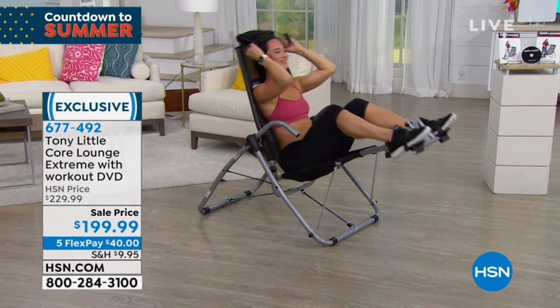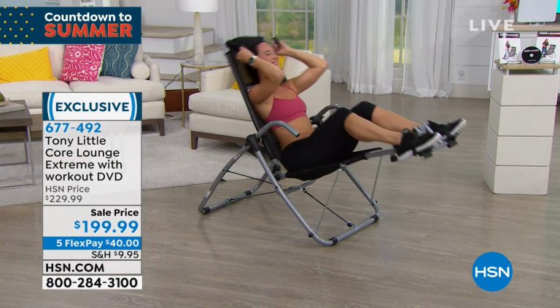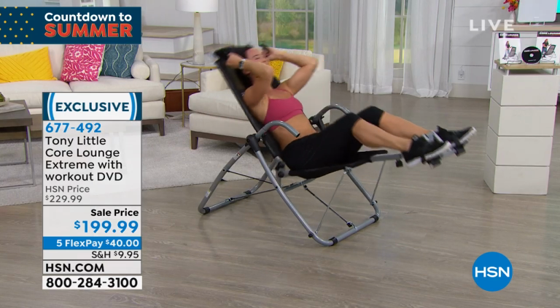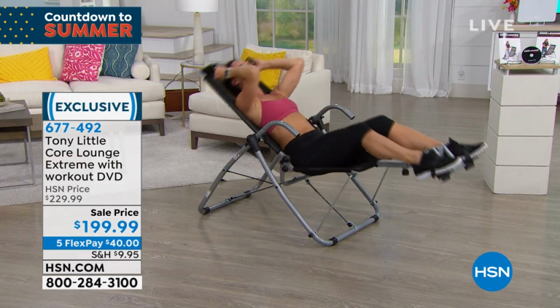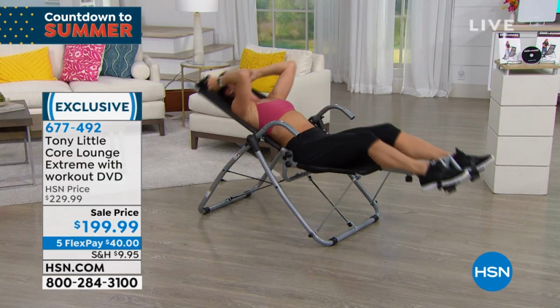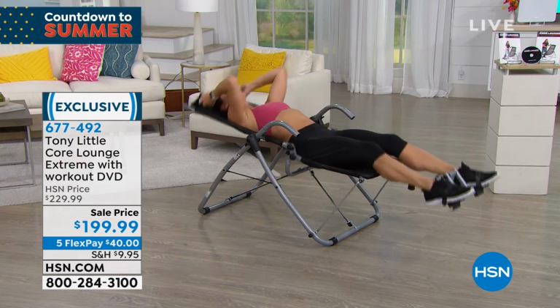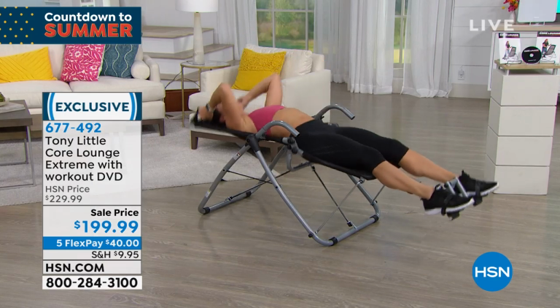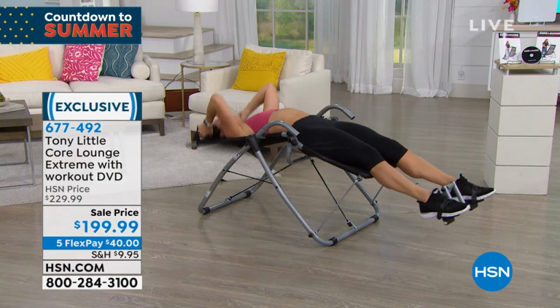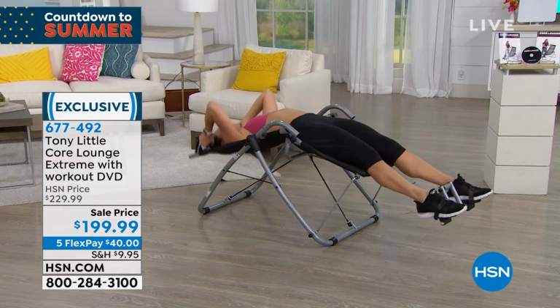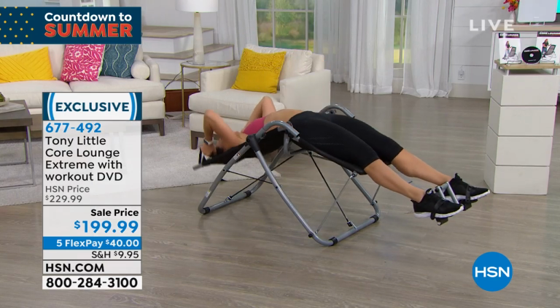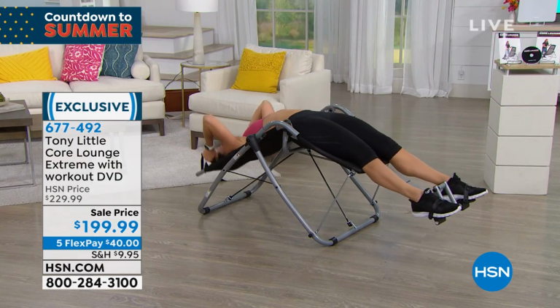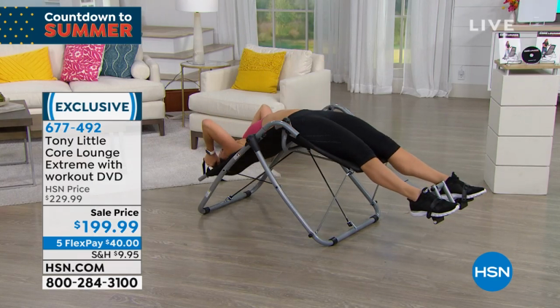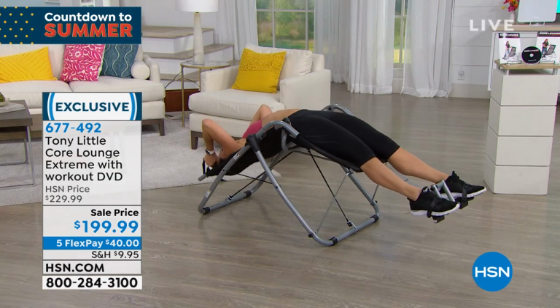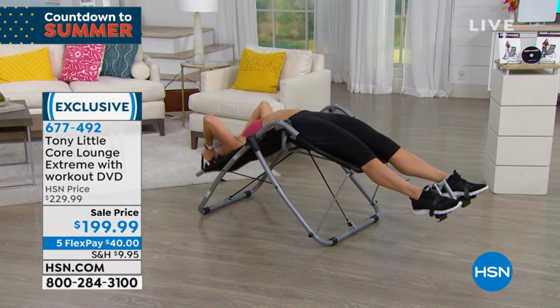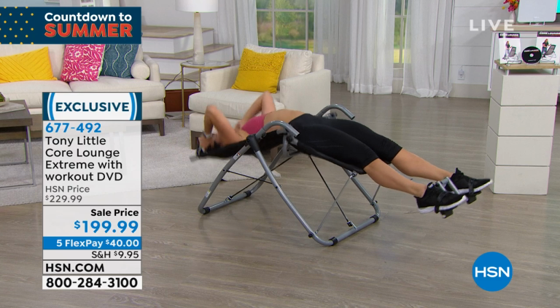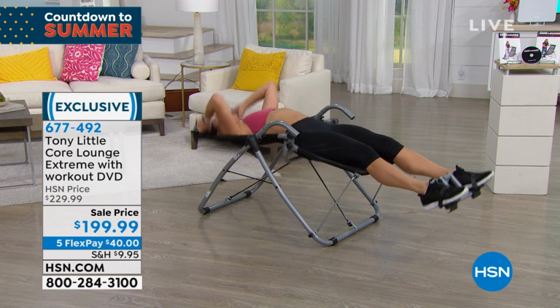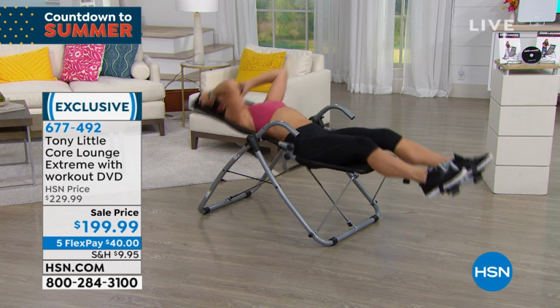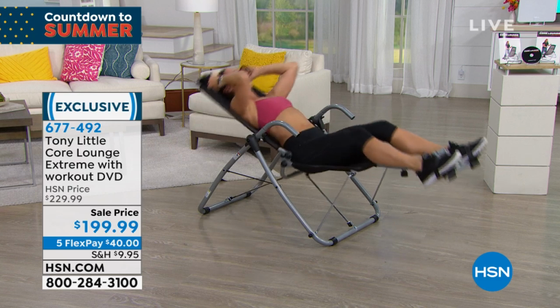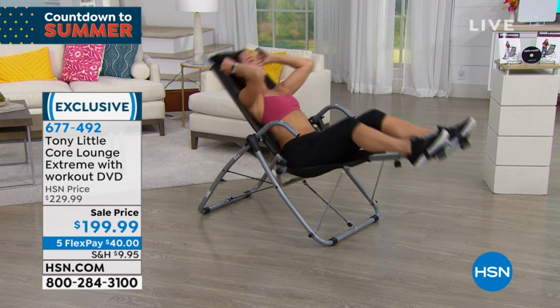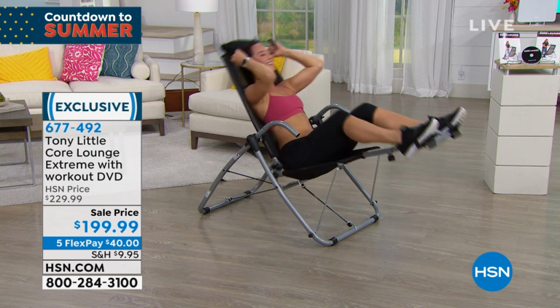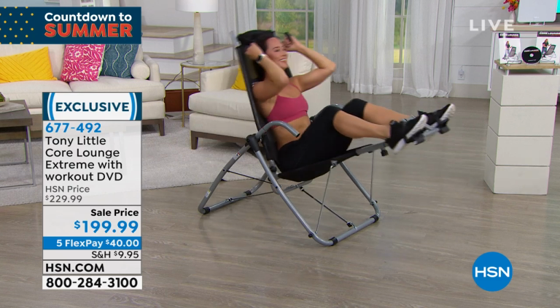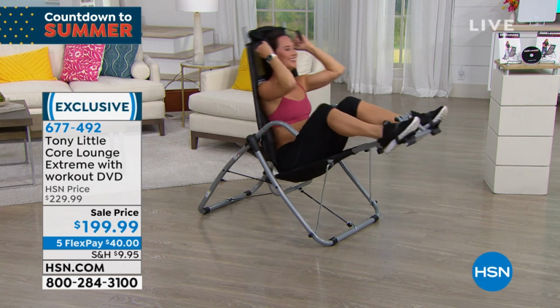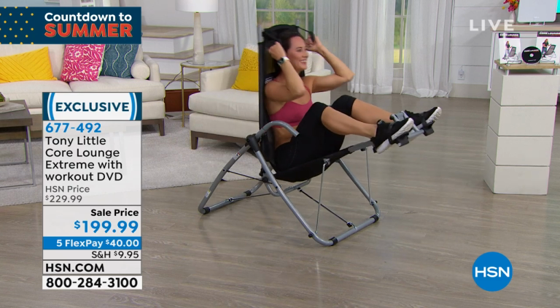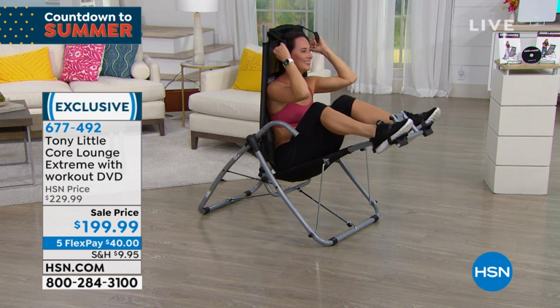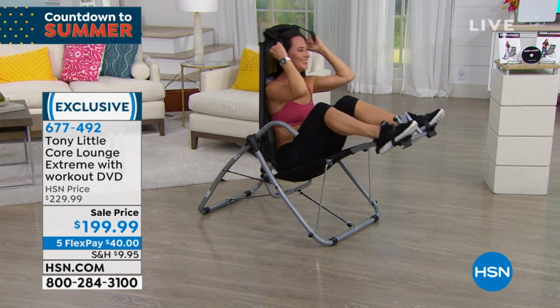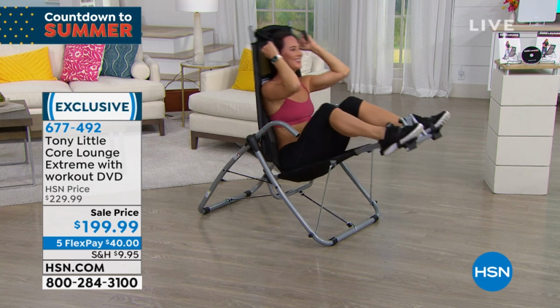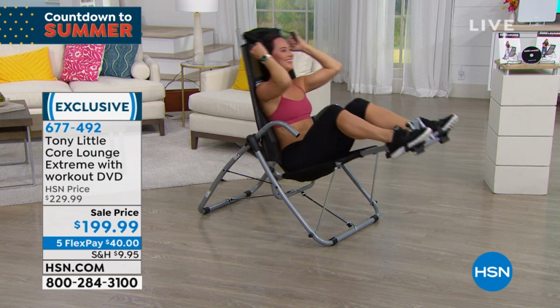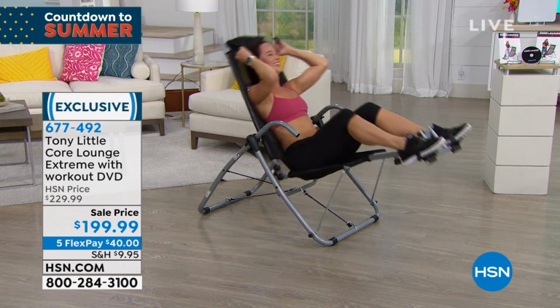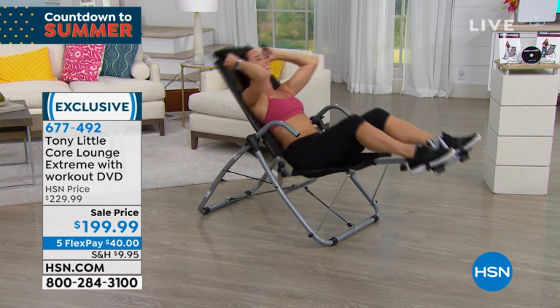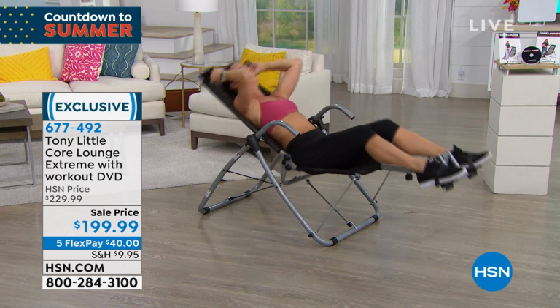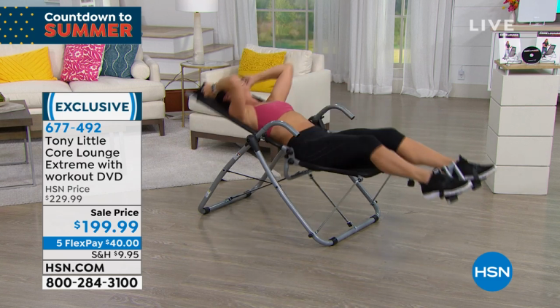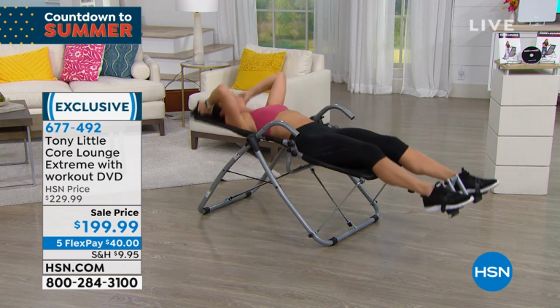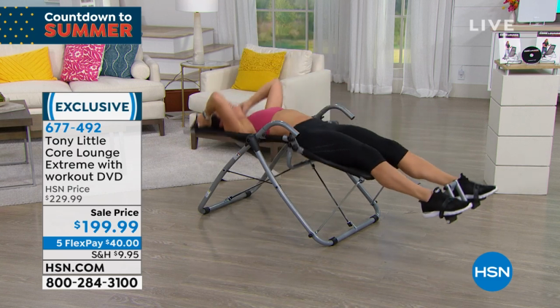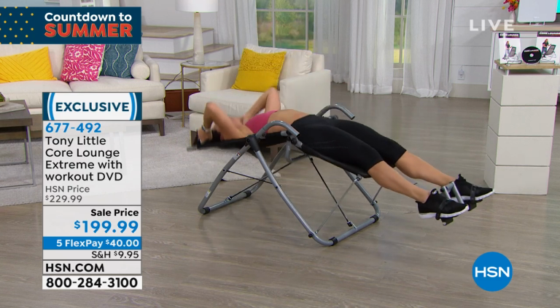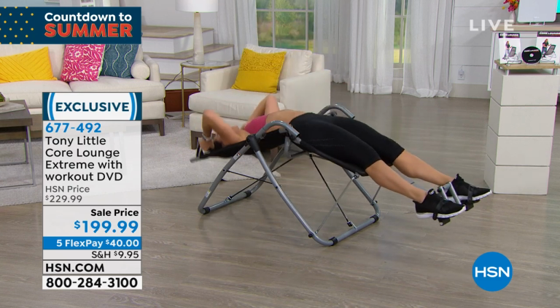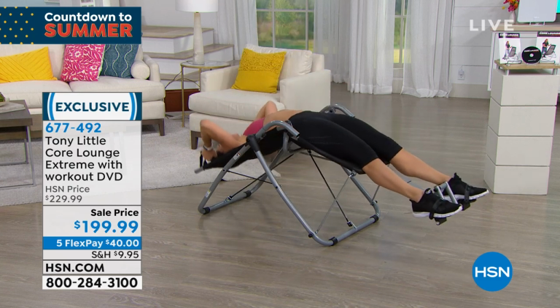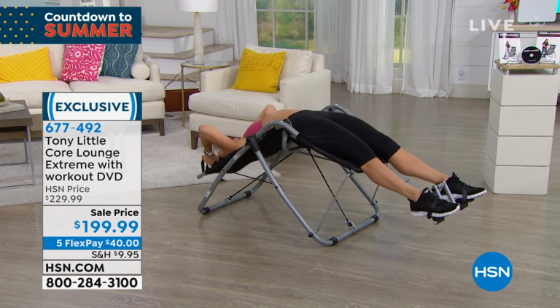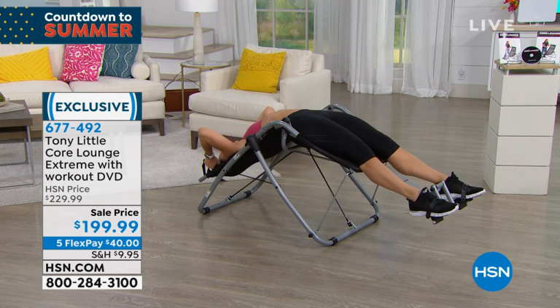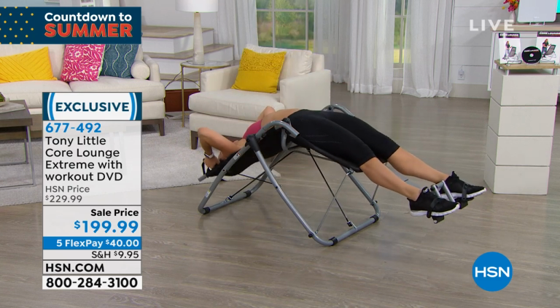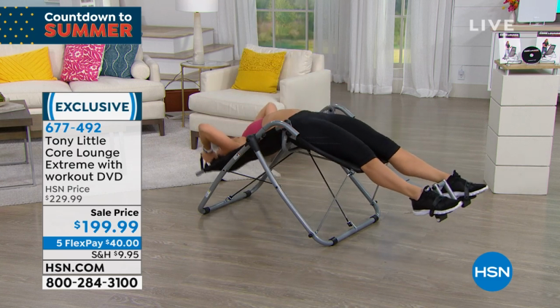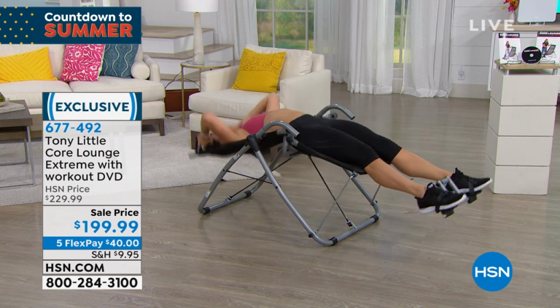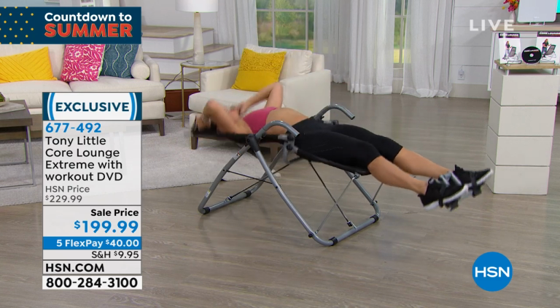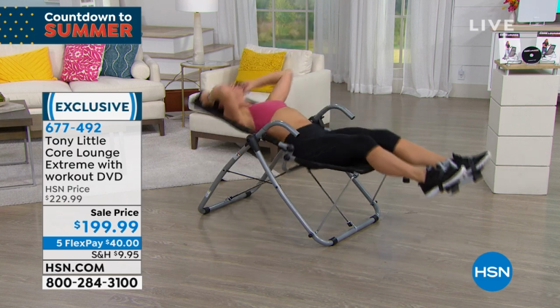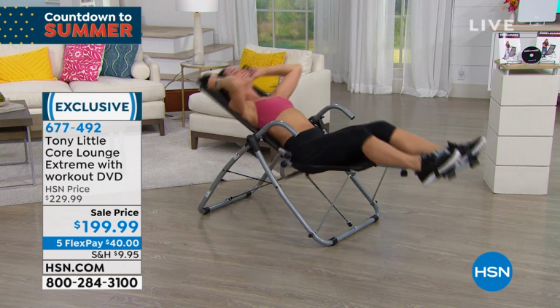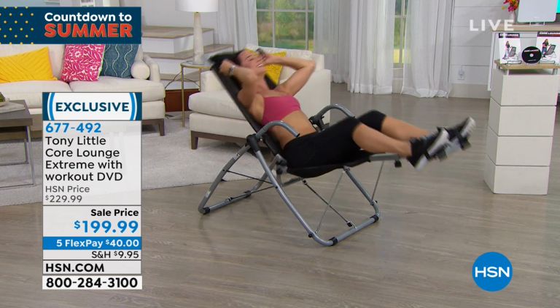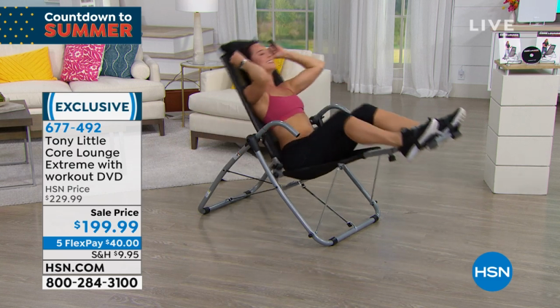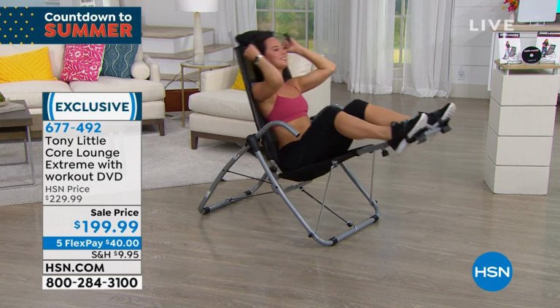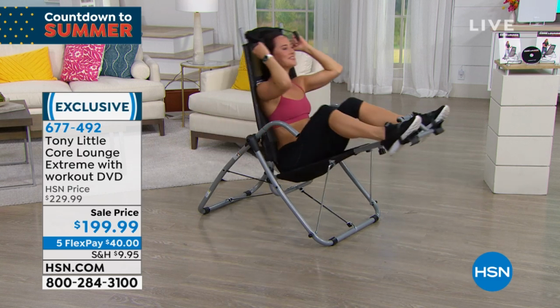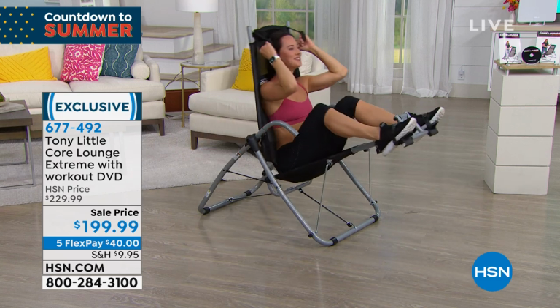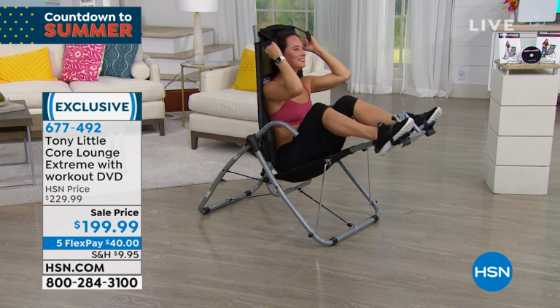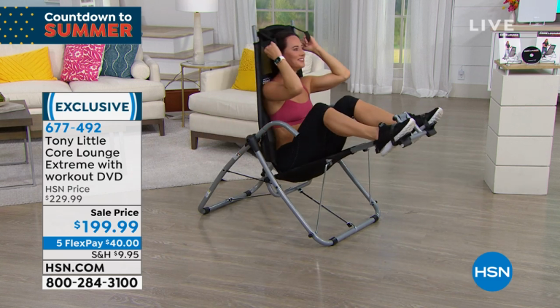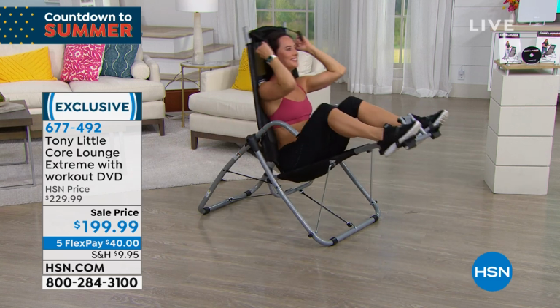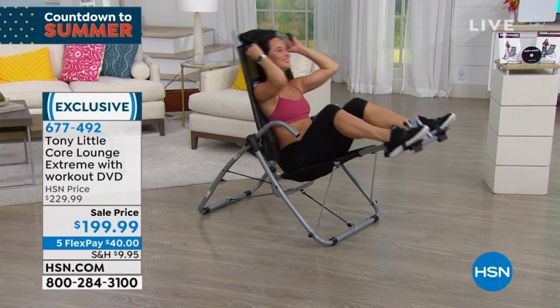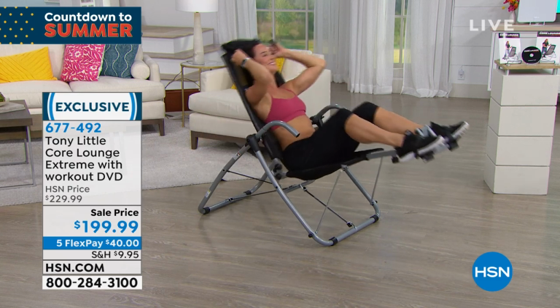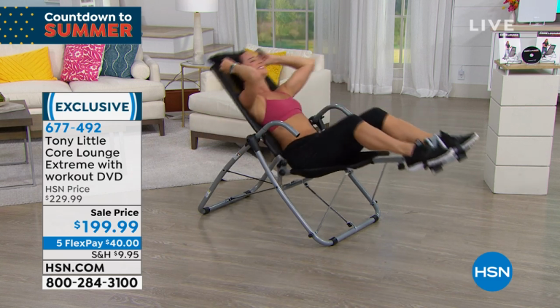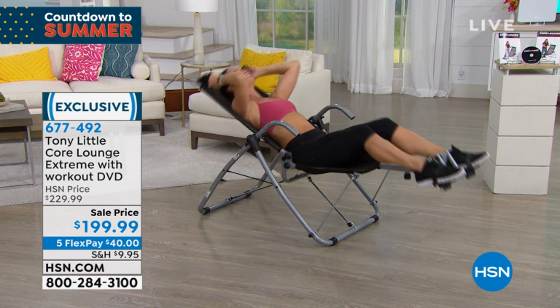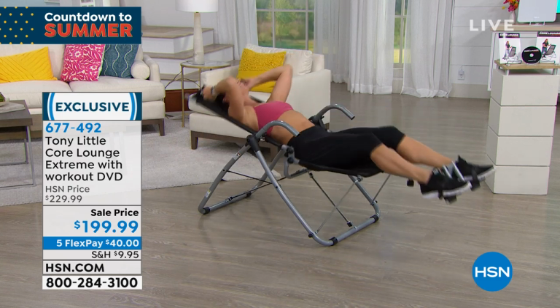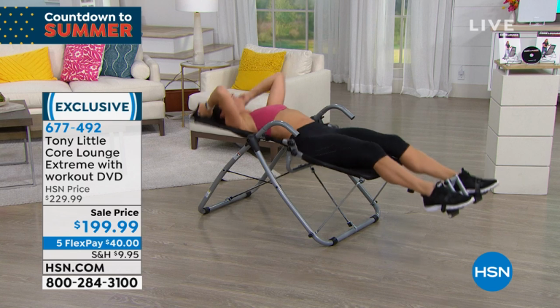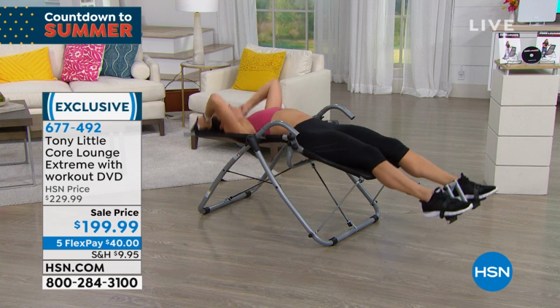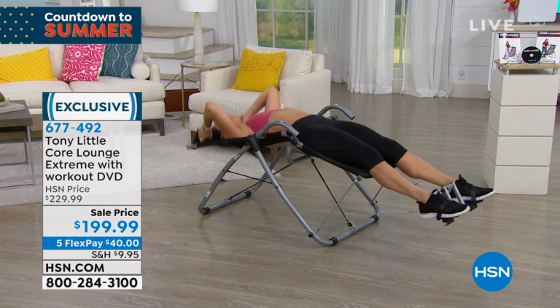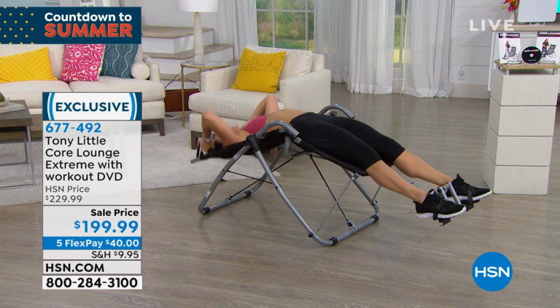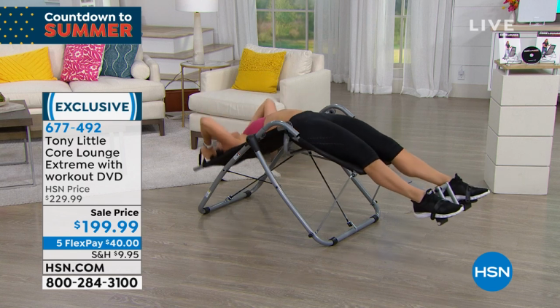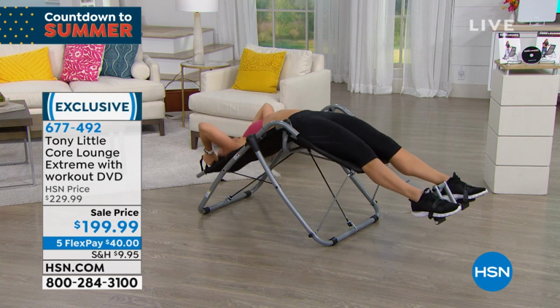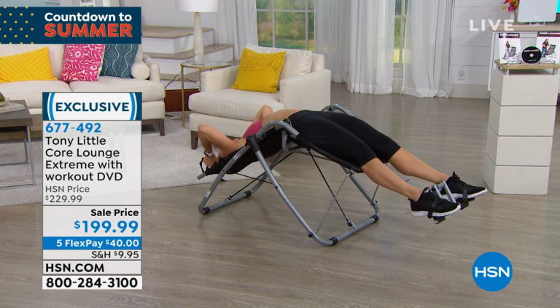Some of the people in charge of planning these shows said they think this one might sell out. So if you are thinking of ordering this, I would get it.